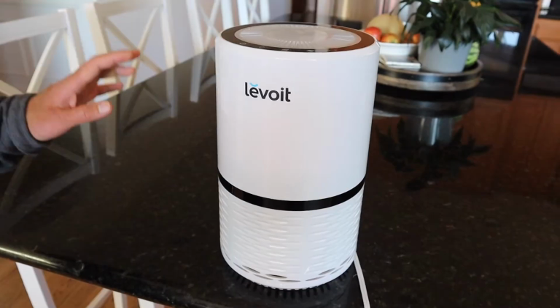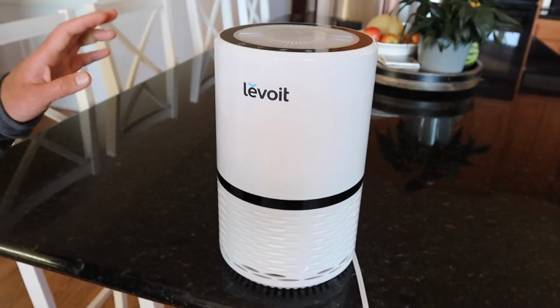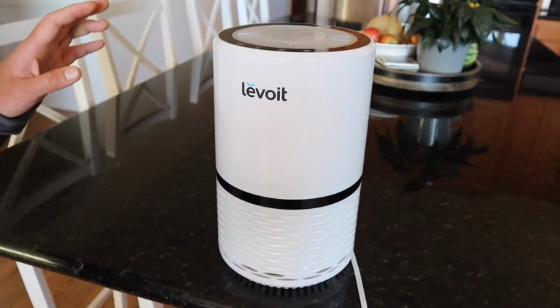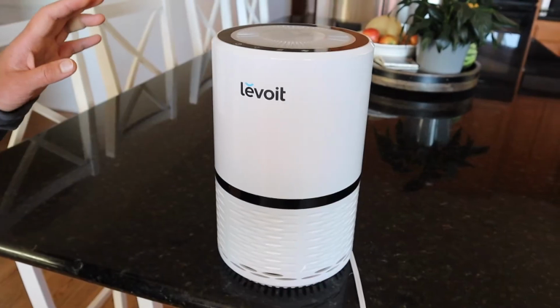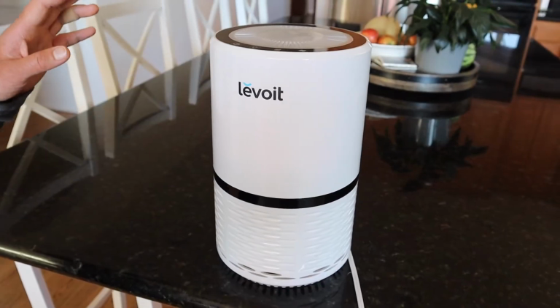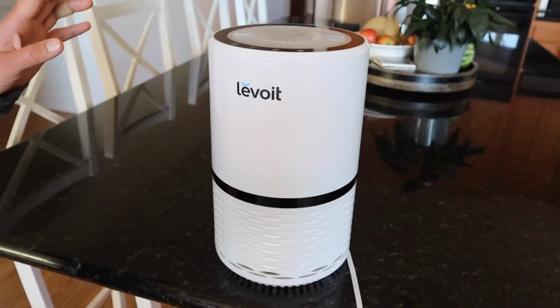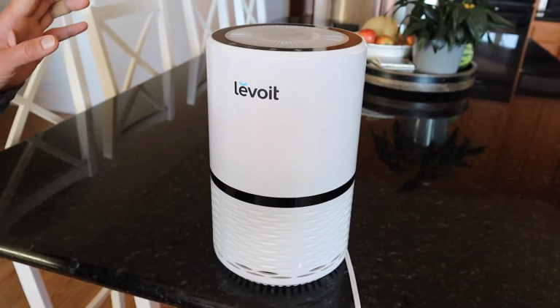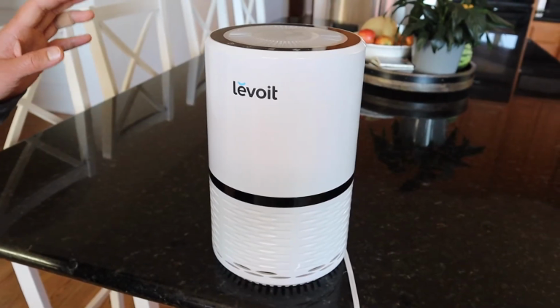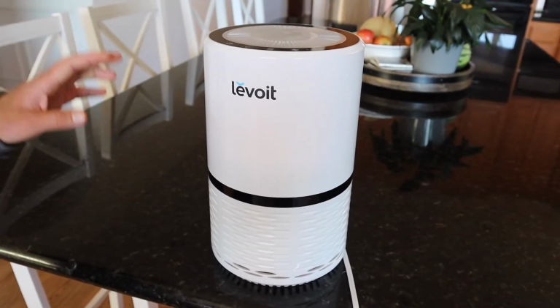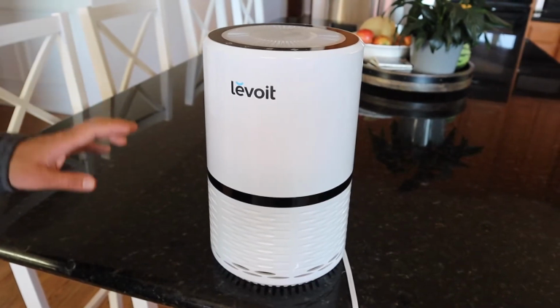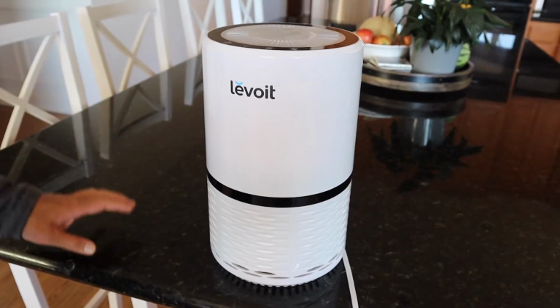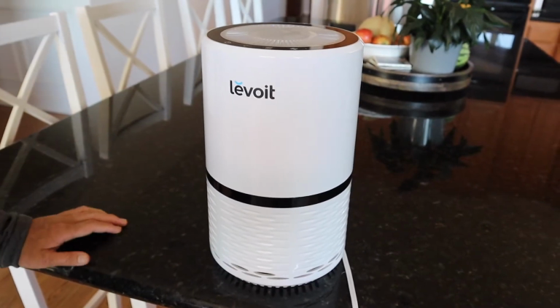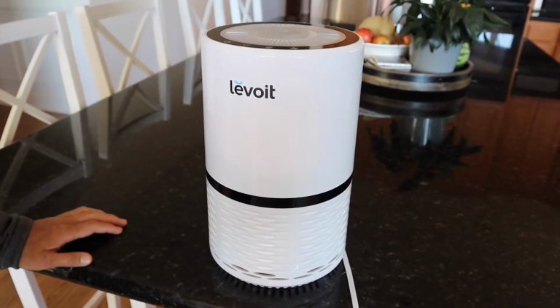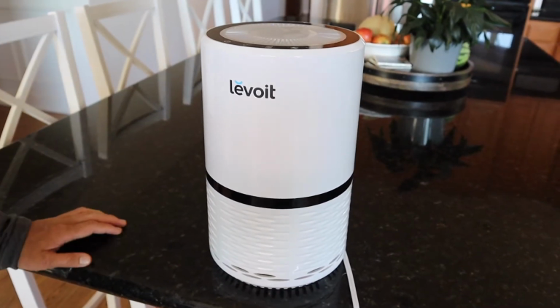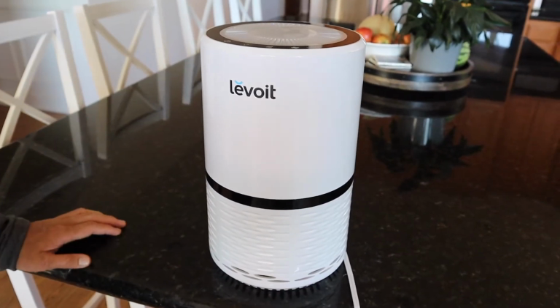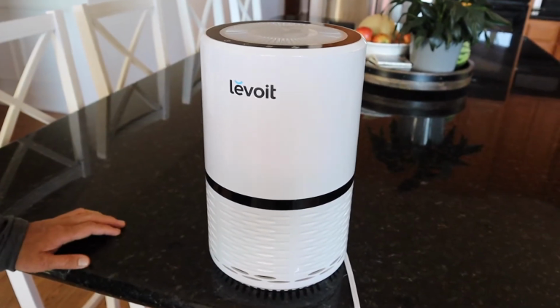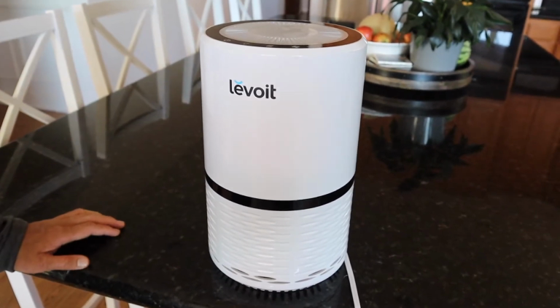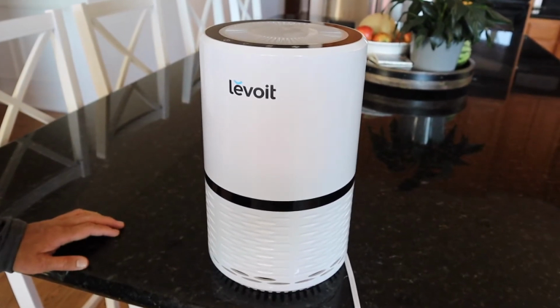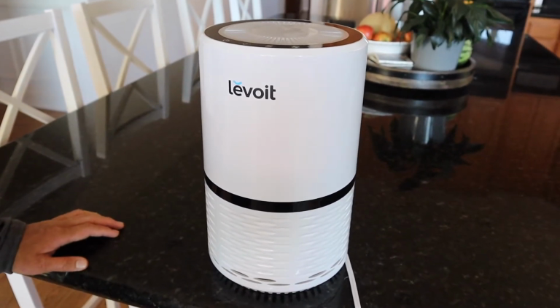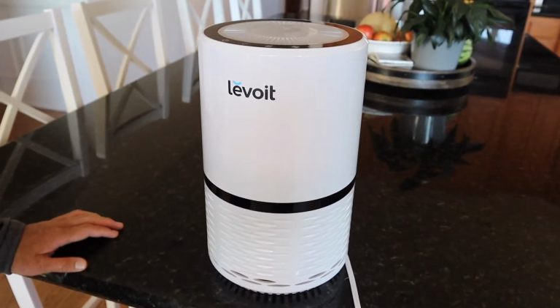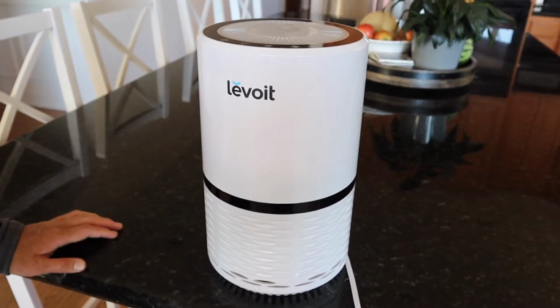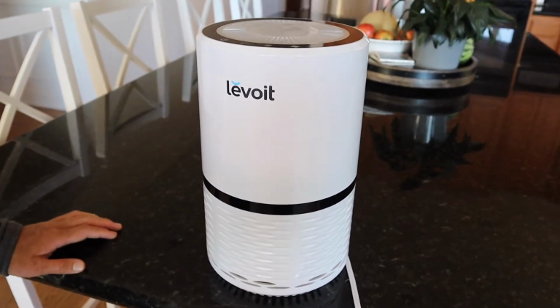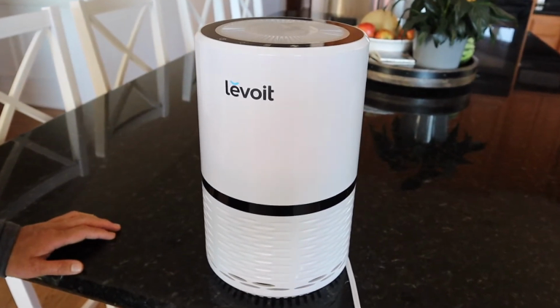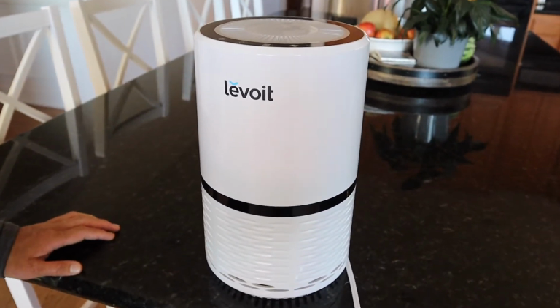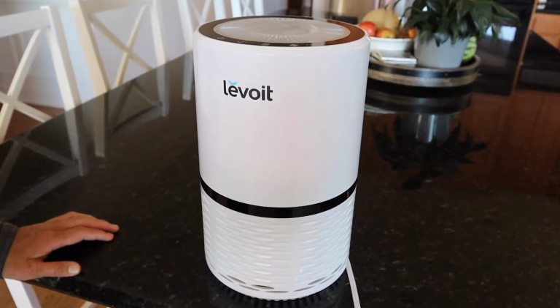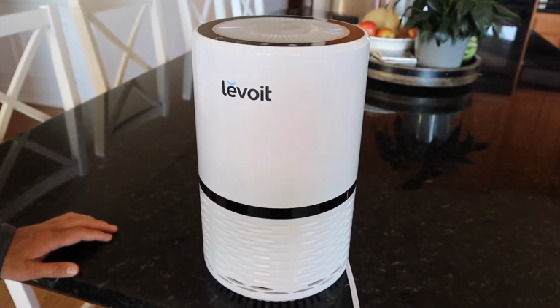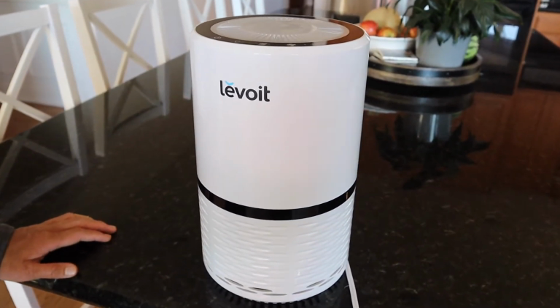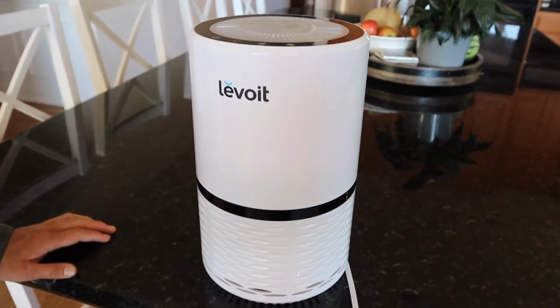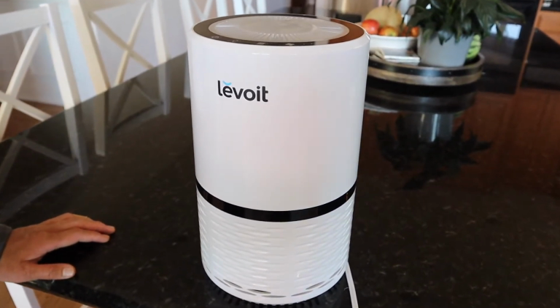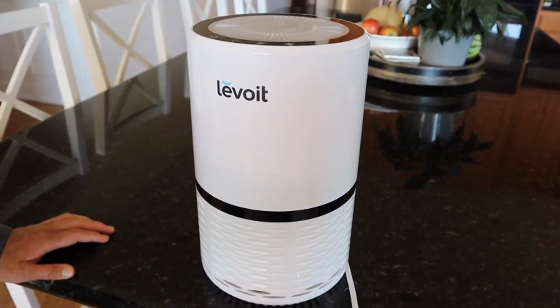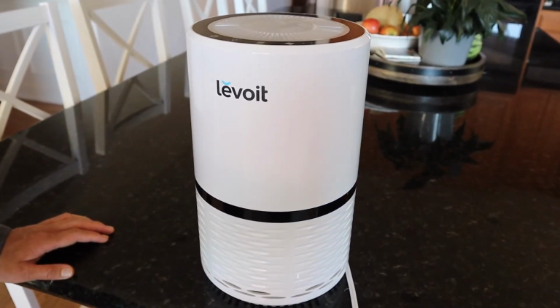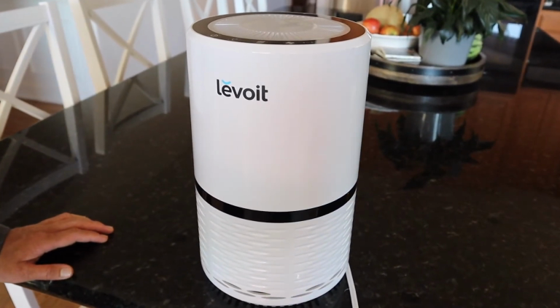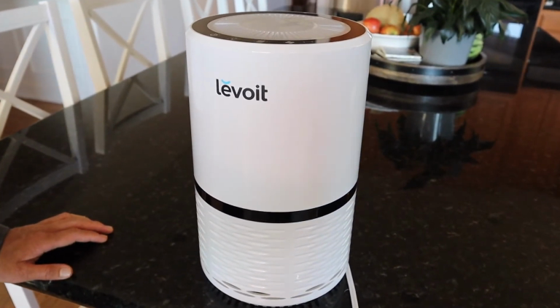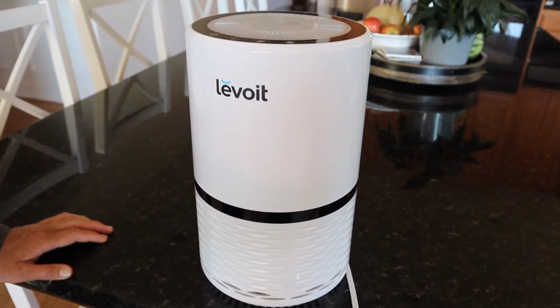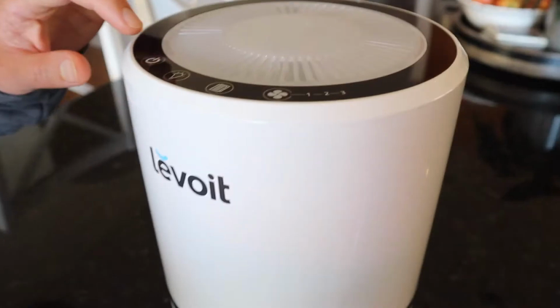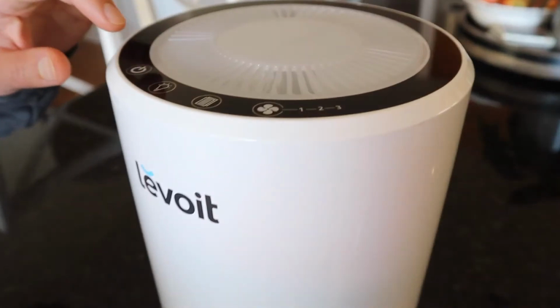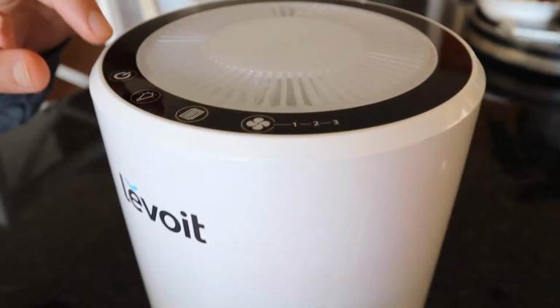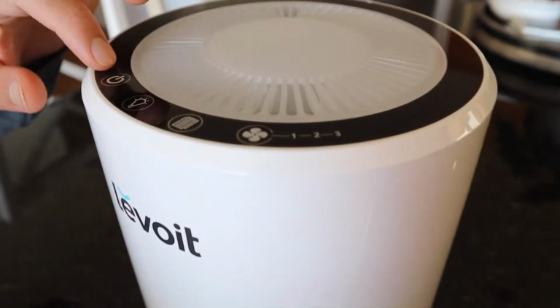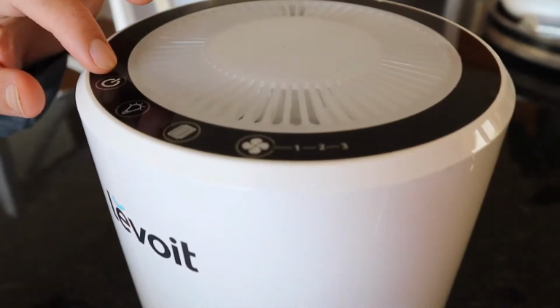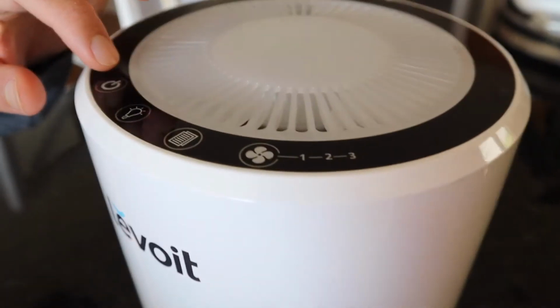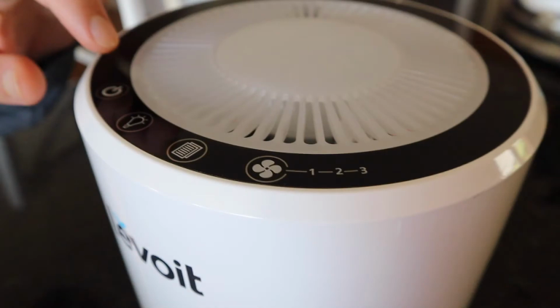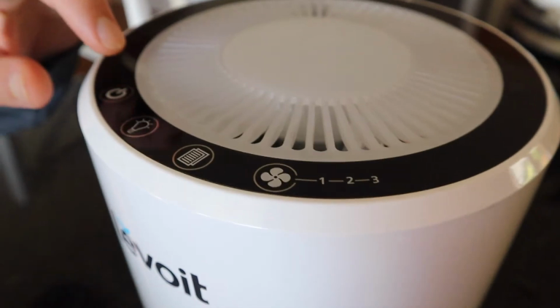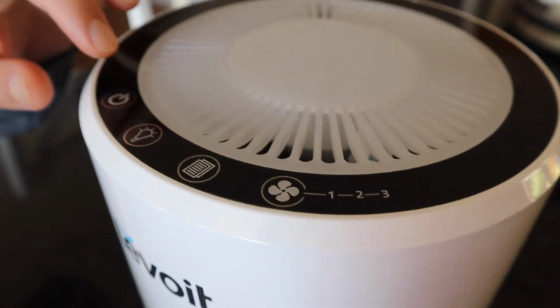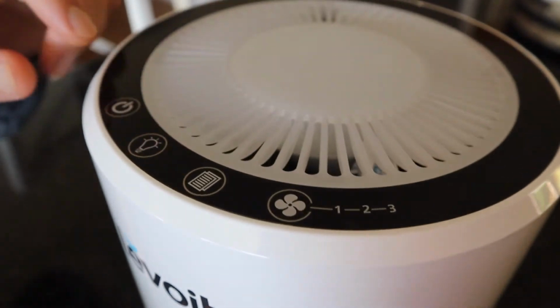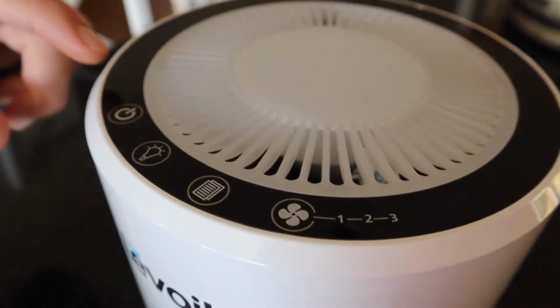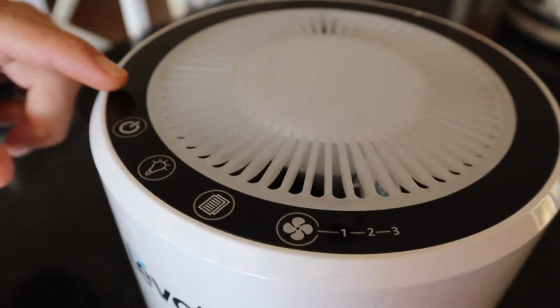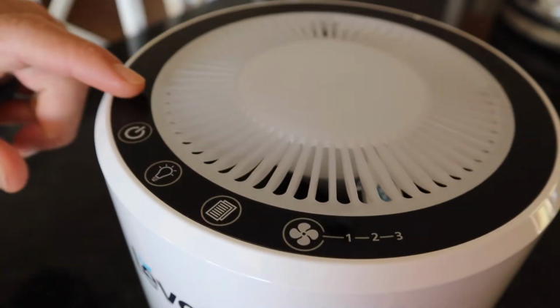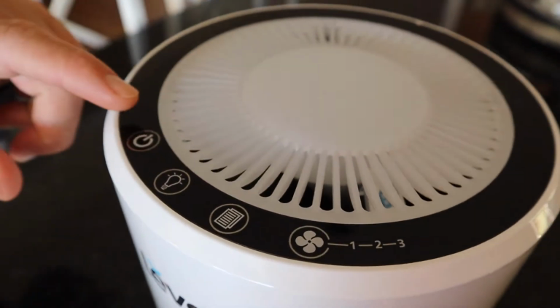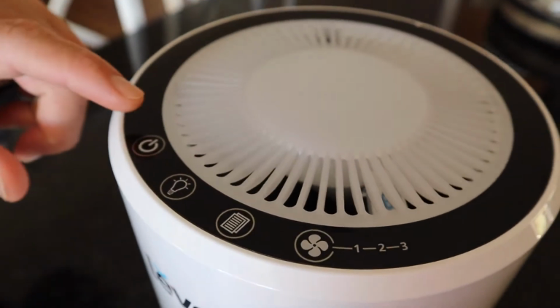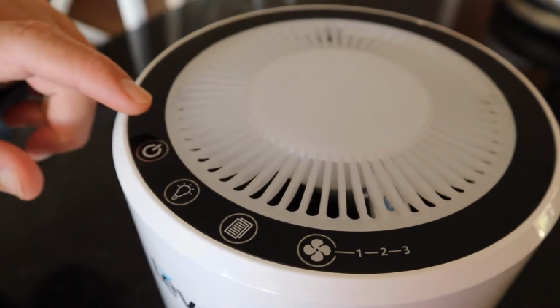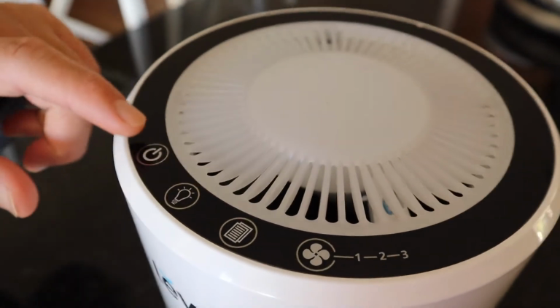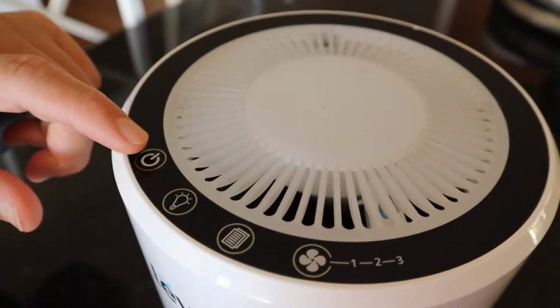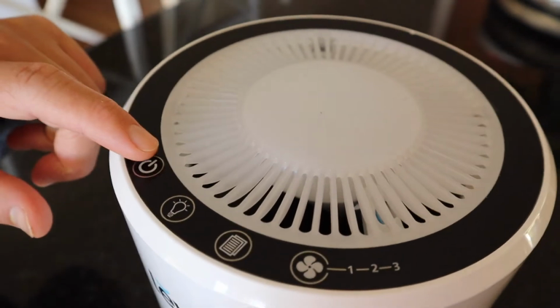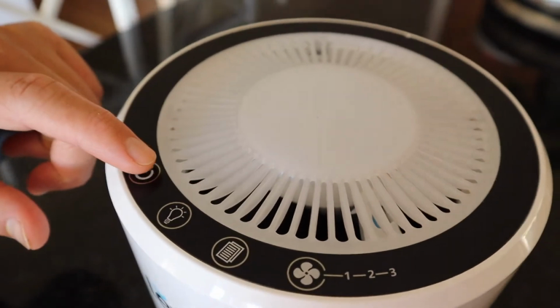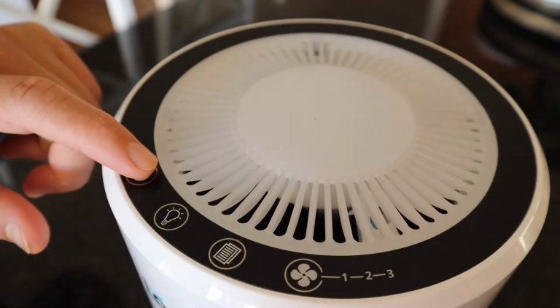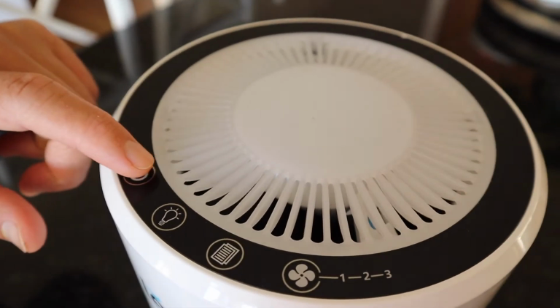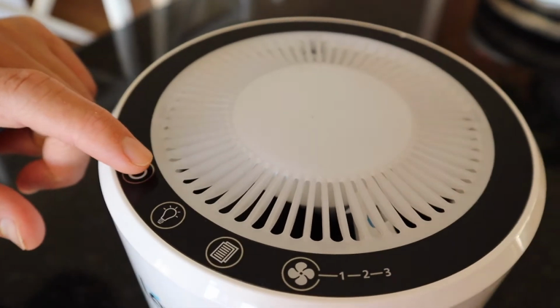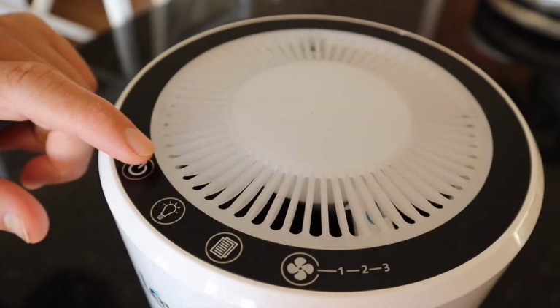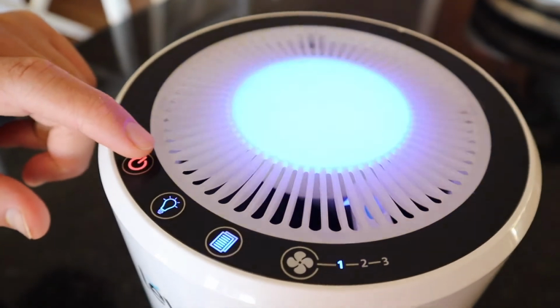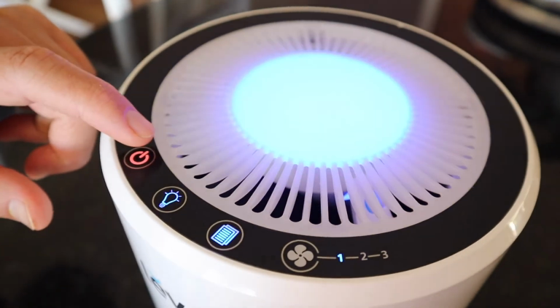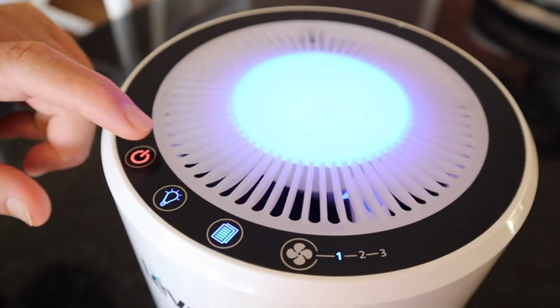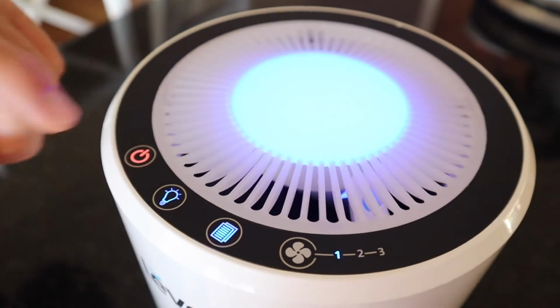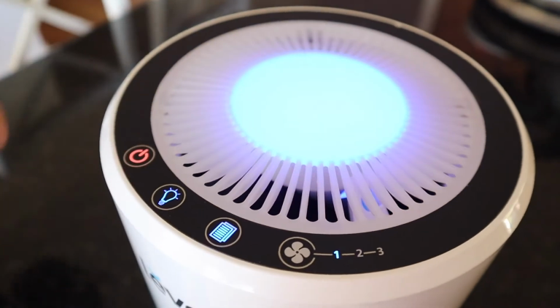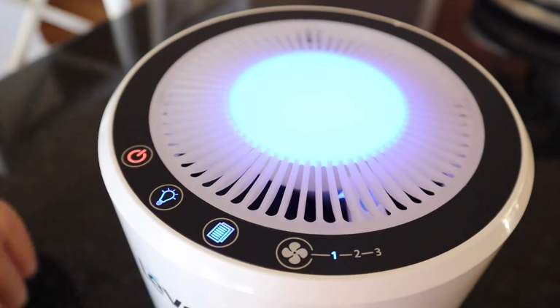This air filter is effective for rooms 129 square feet. Up here is the control panel, as you can see, and I'm going to go ahead and turn it on.